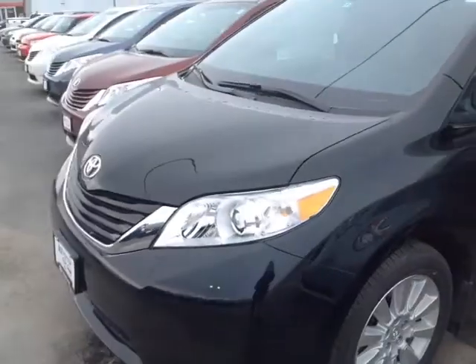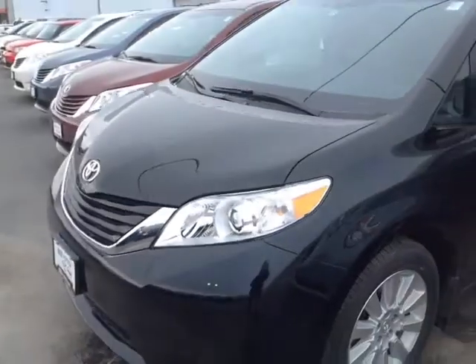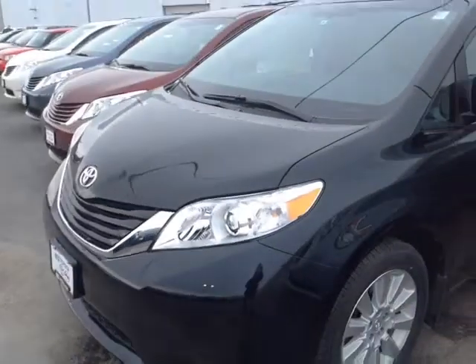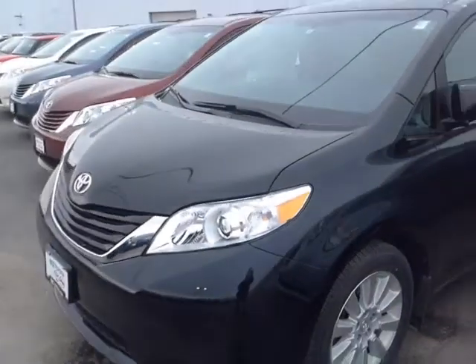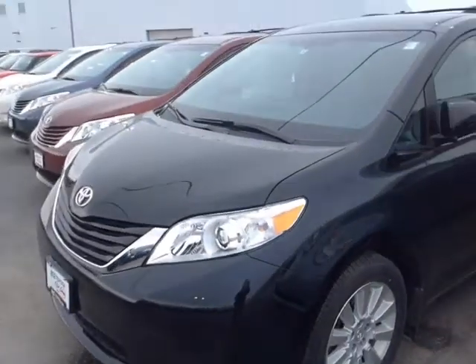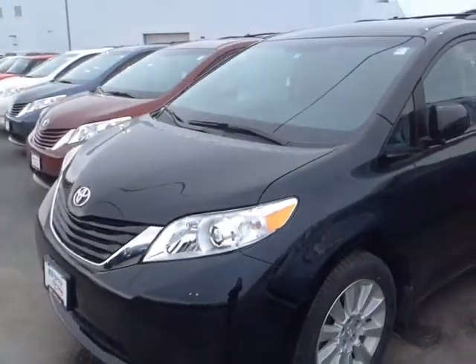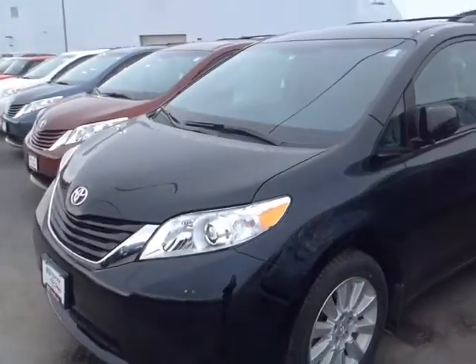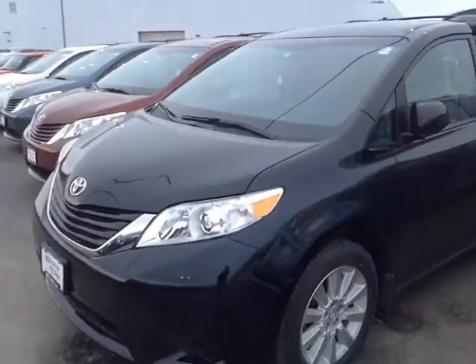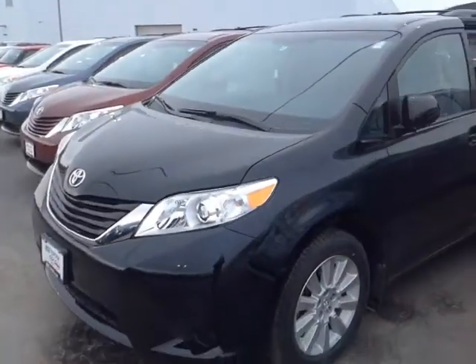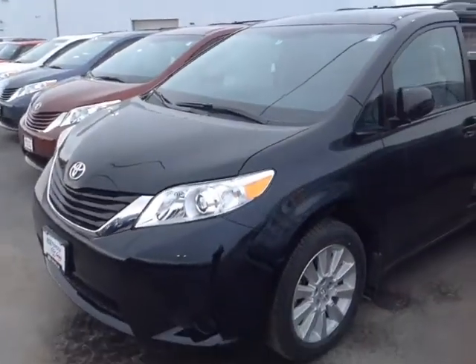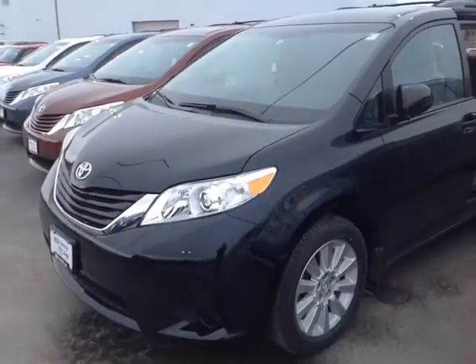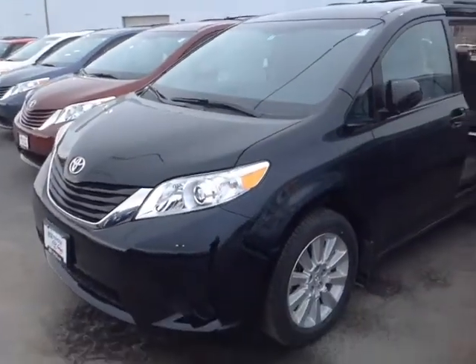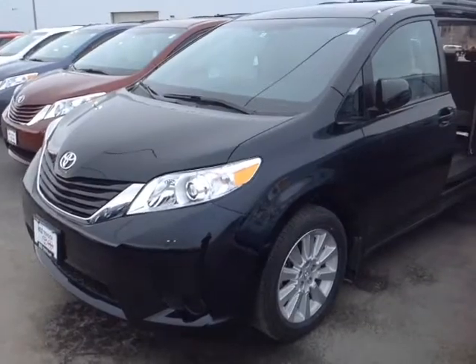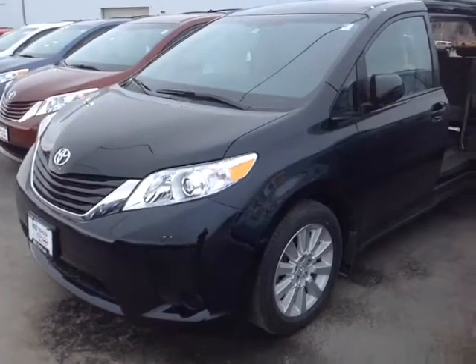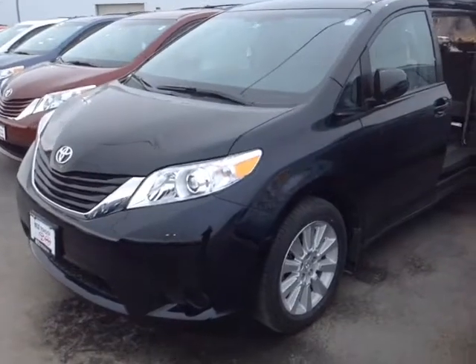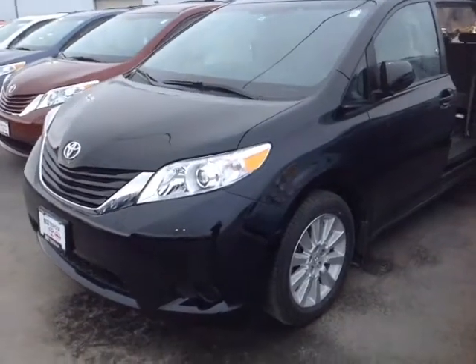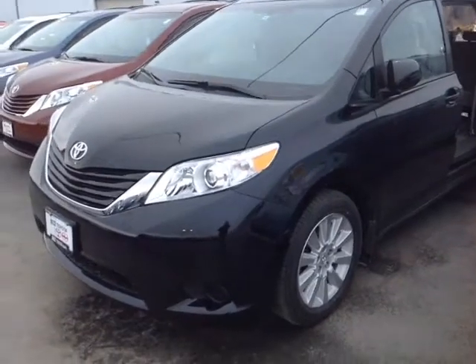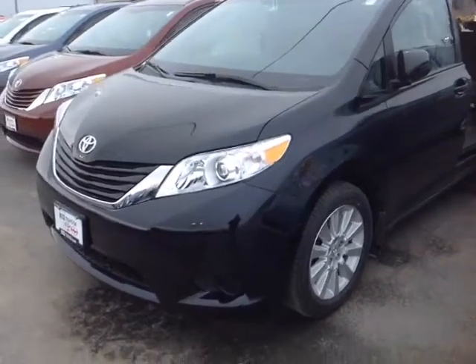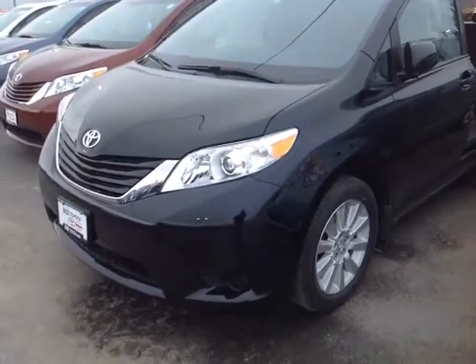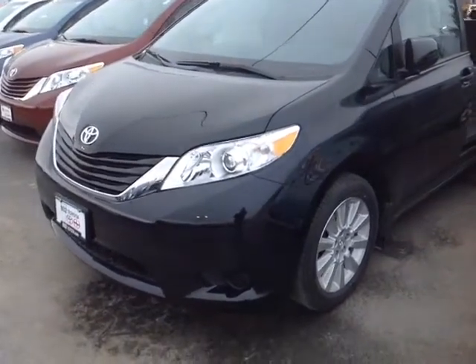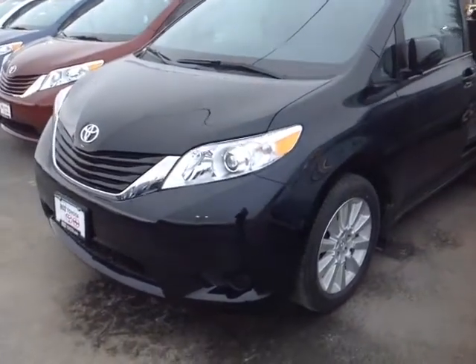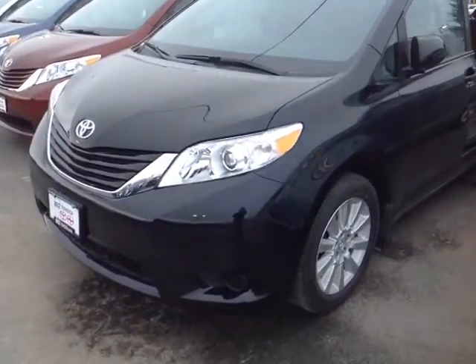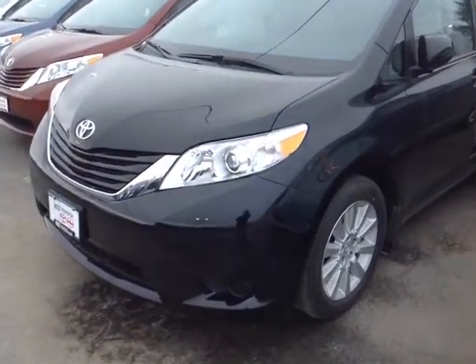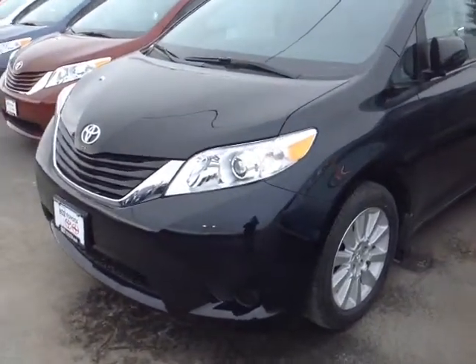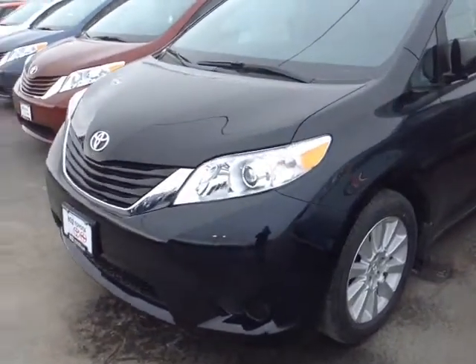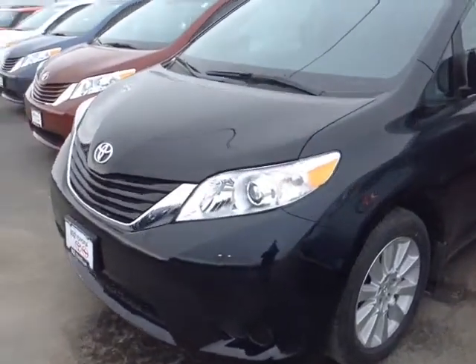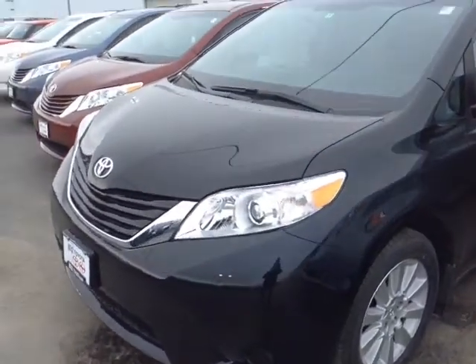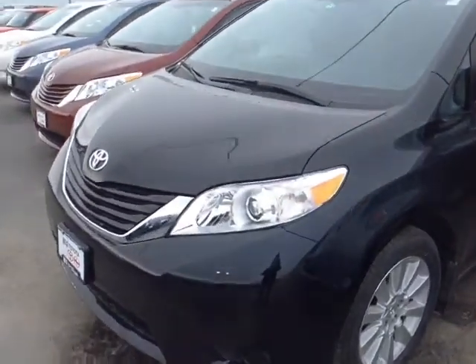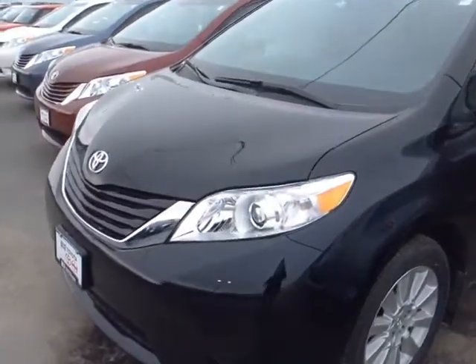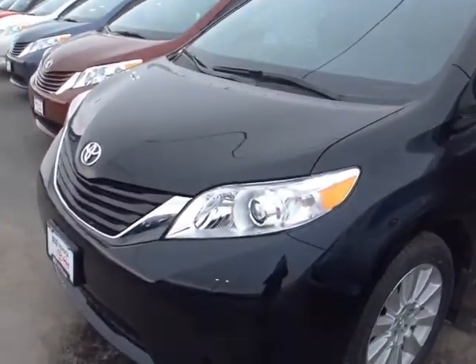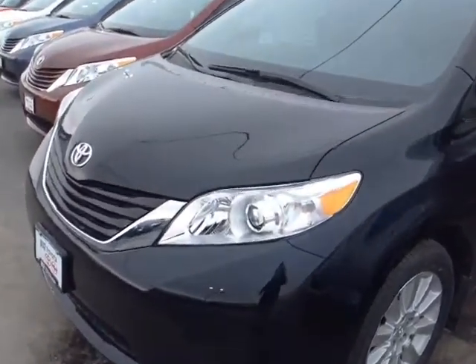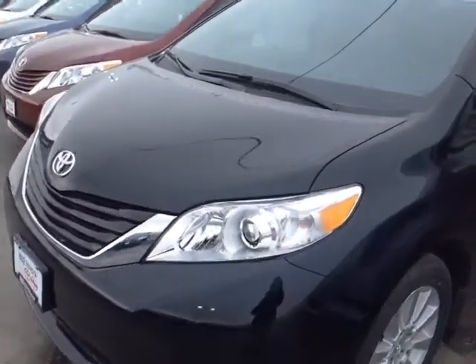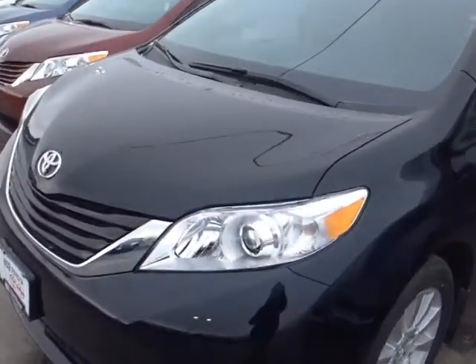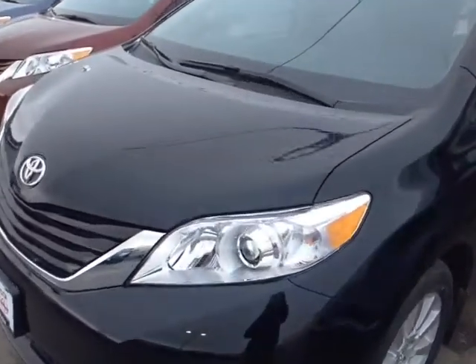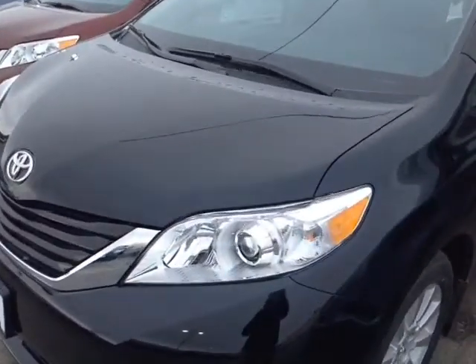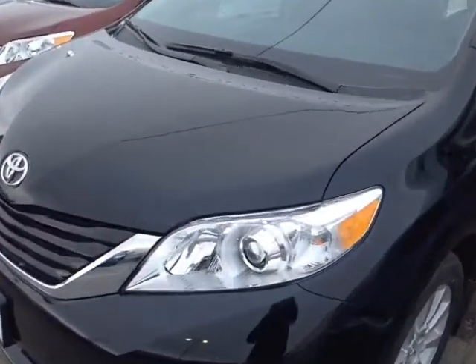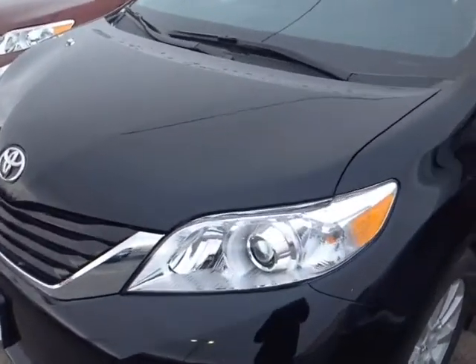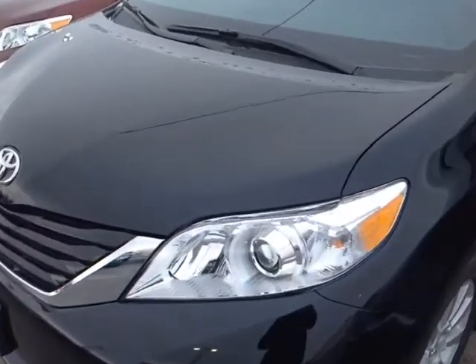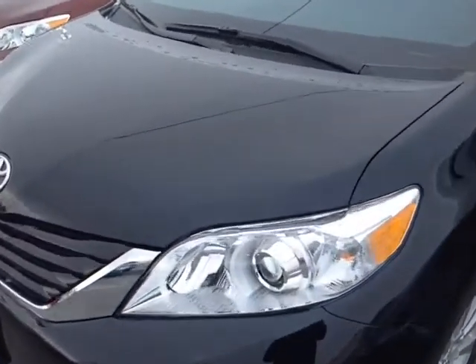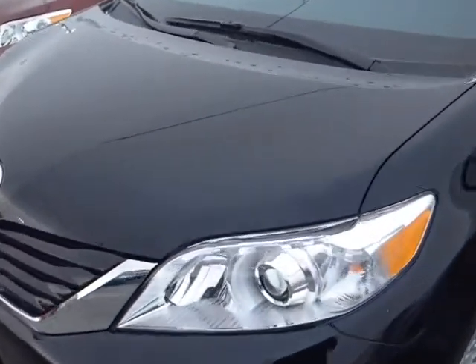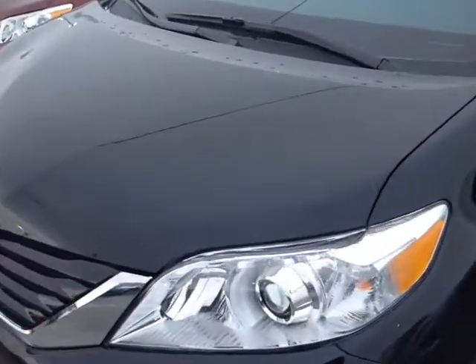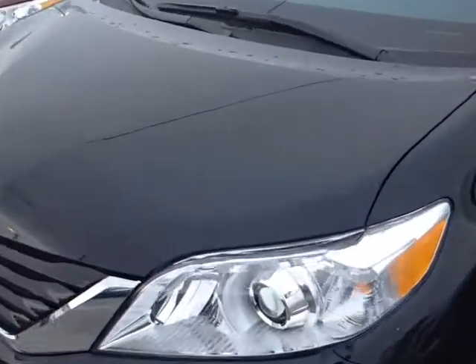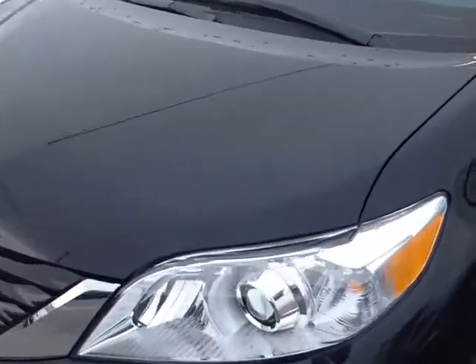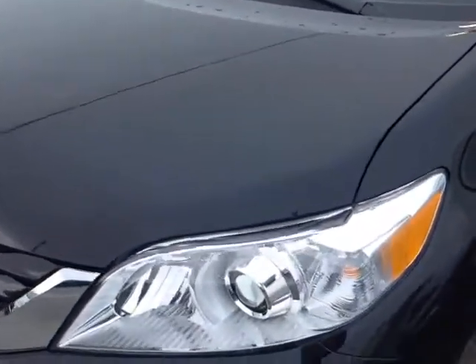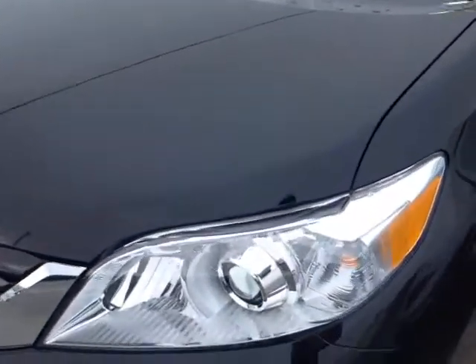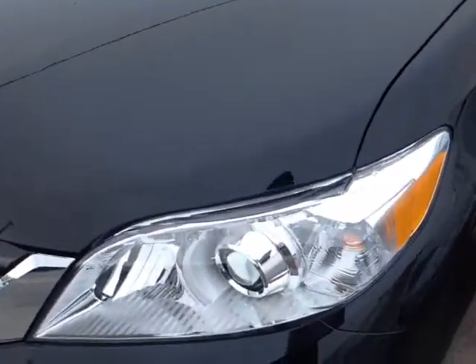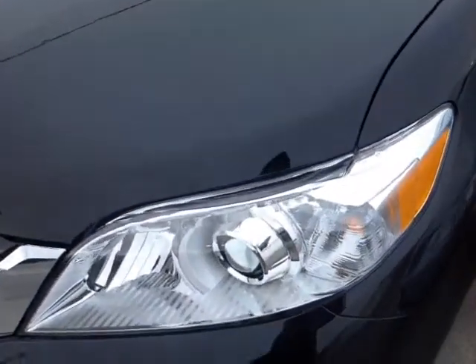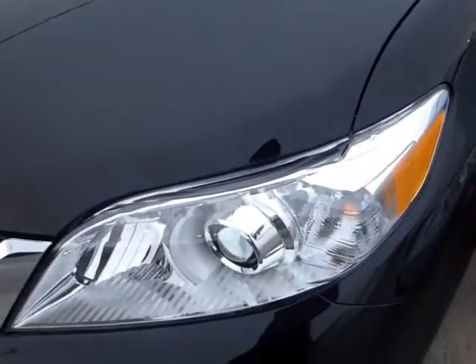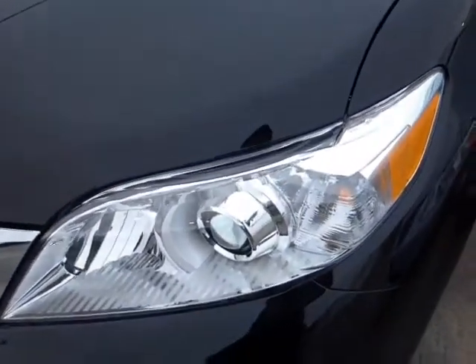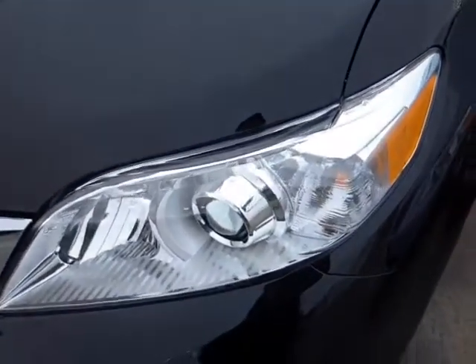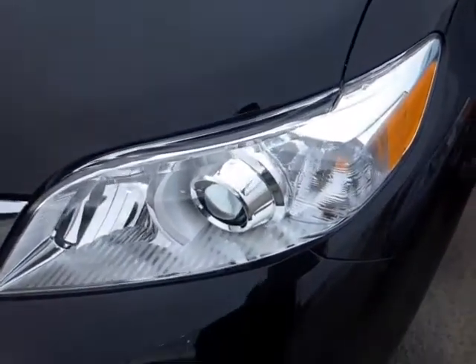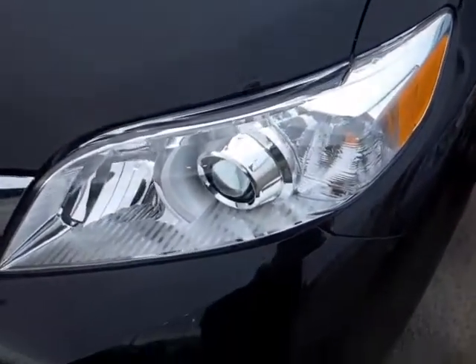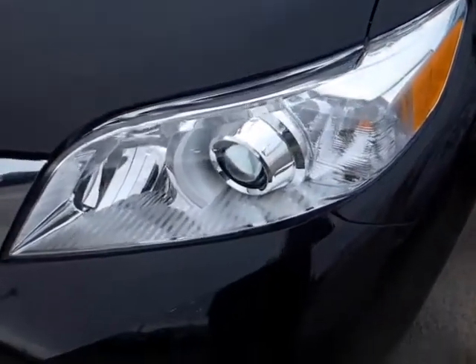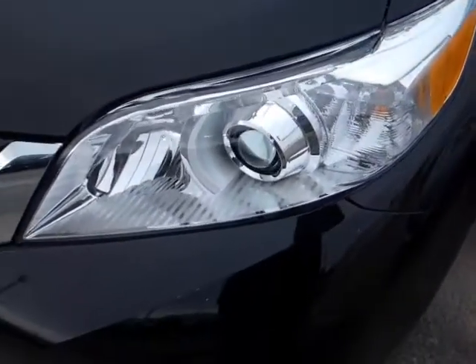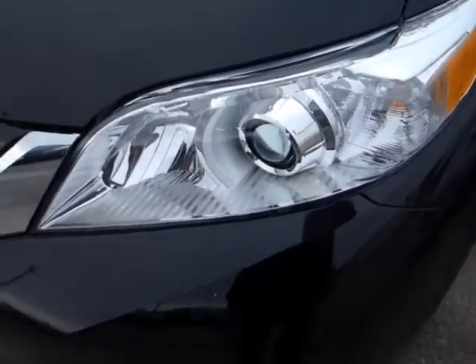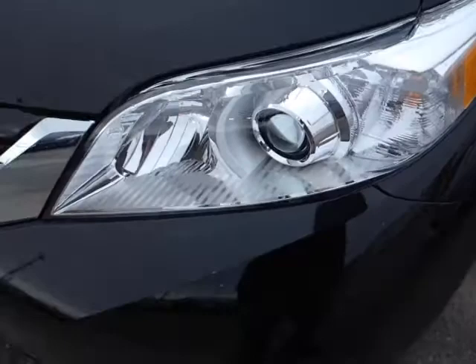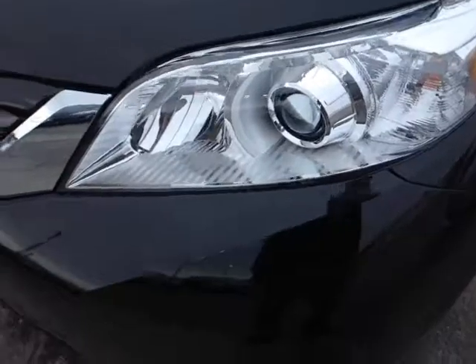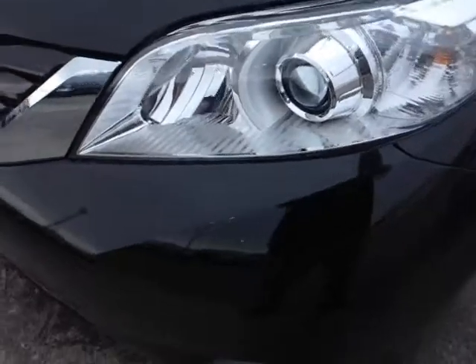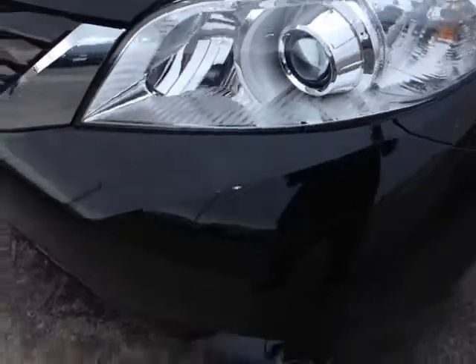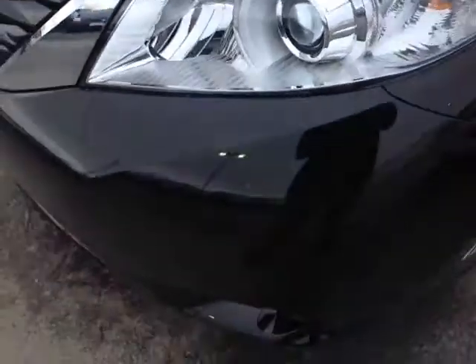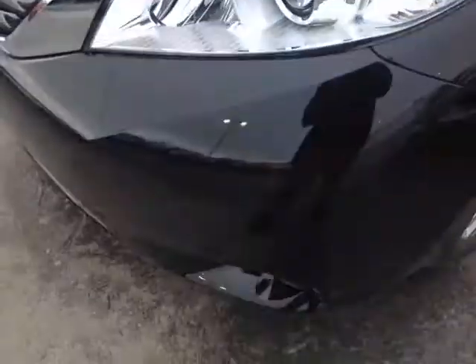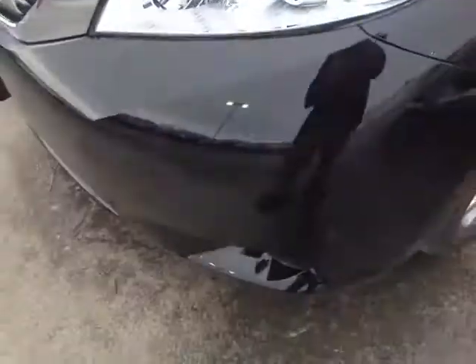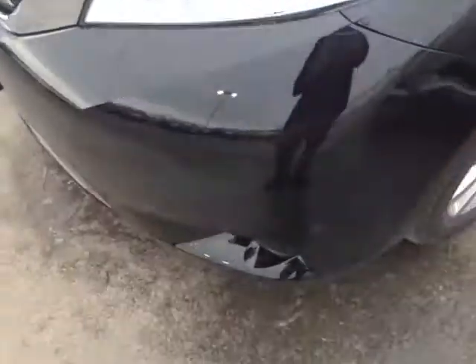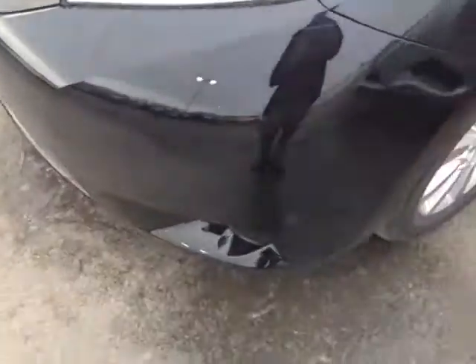And here it is Rick, a brand new 2015 Toyota Sienna, black in color, with halogen headlamps with projector beams.